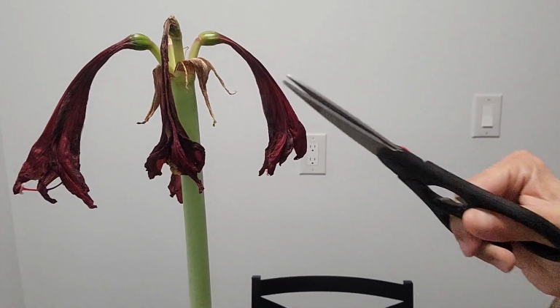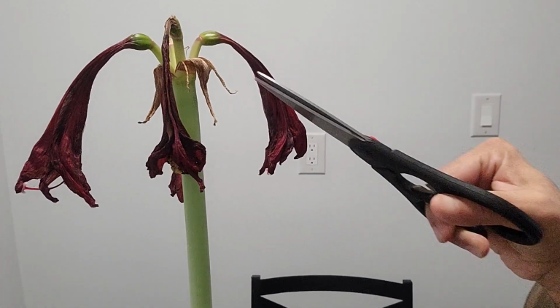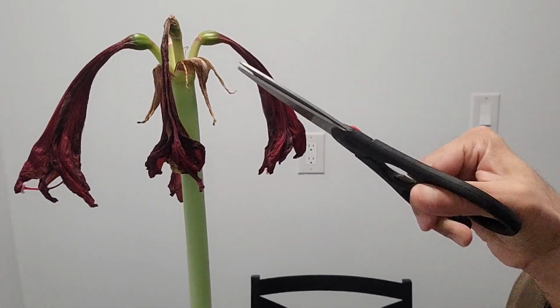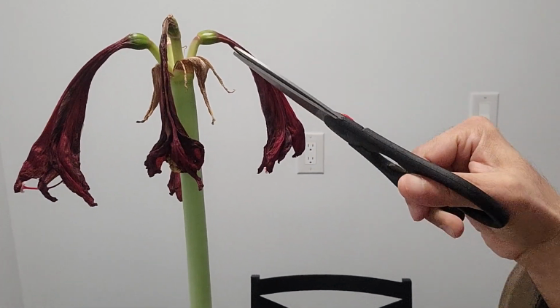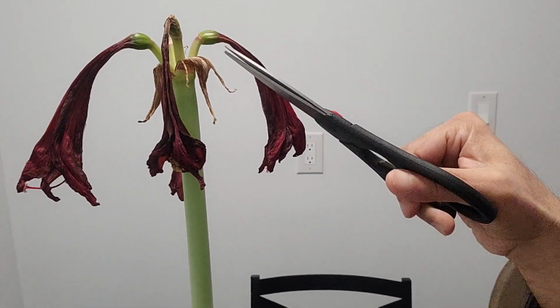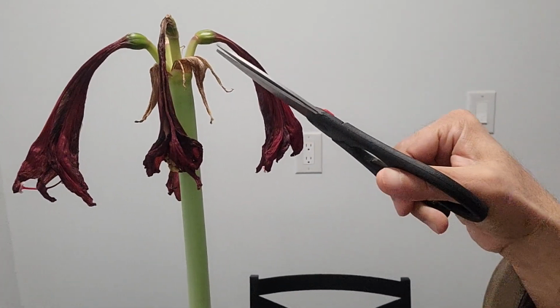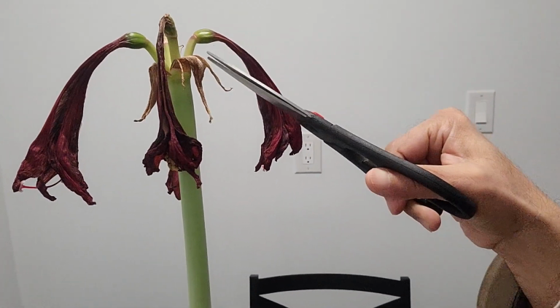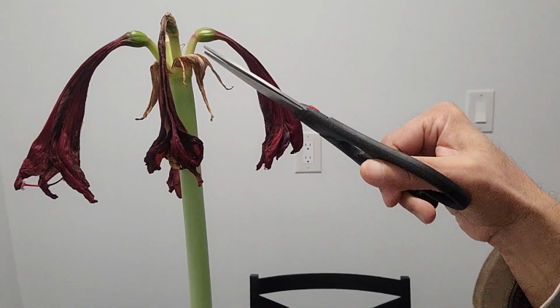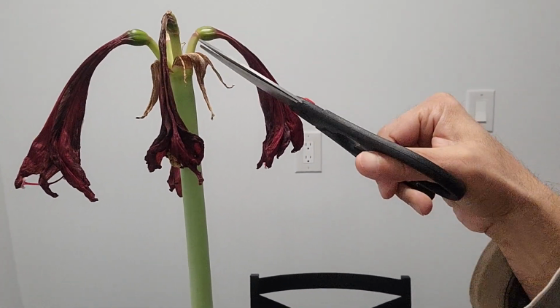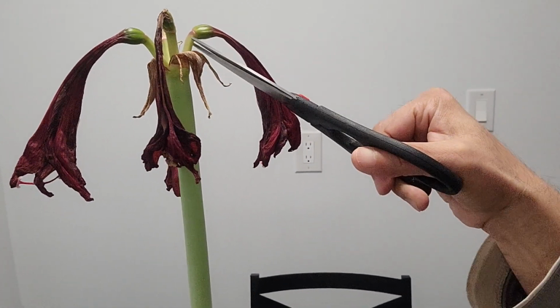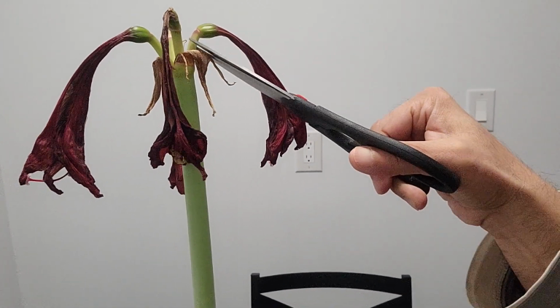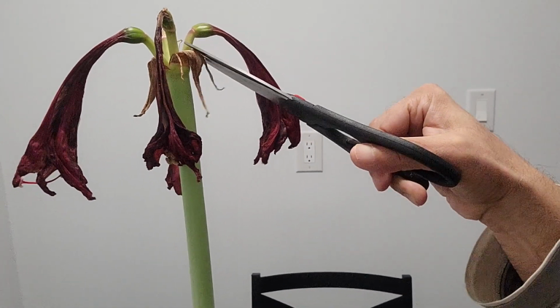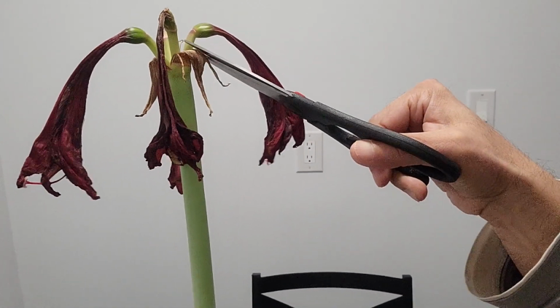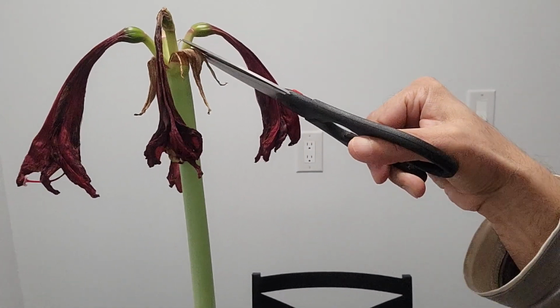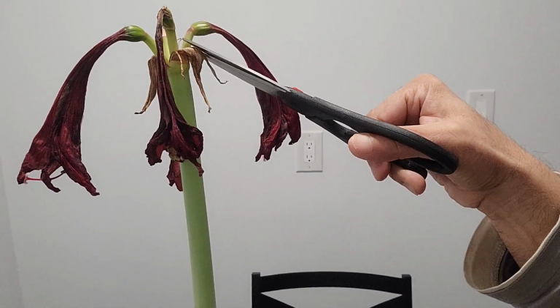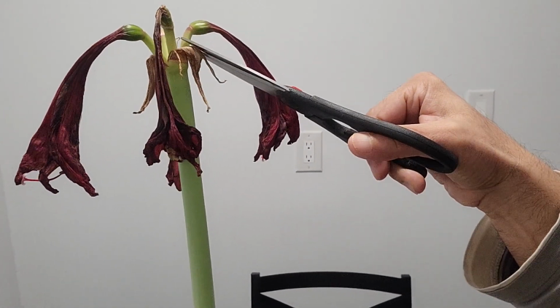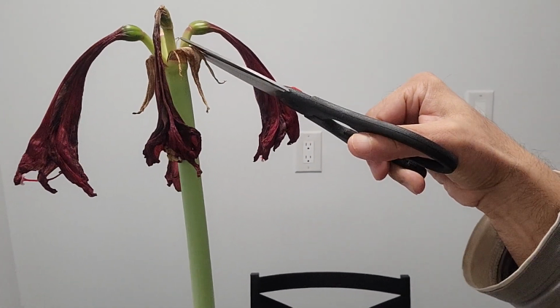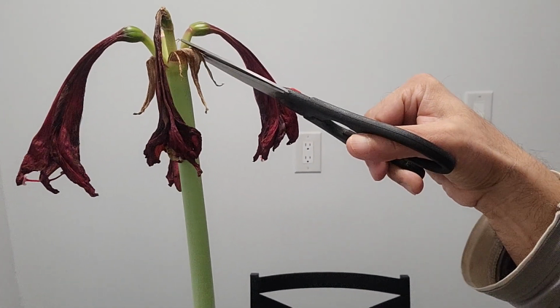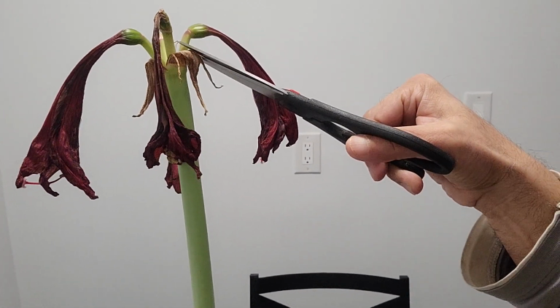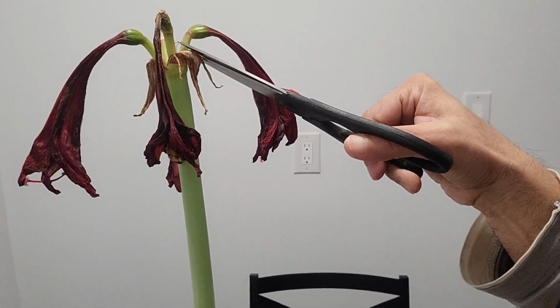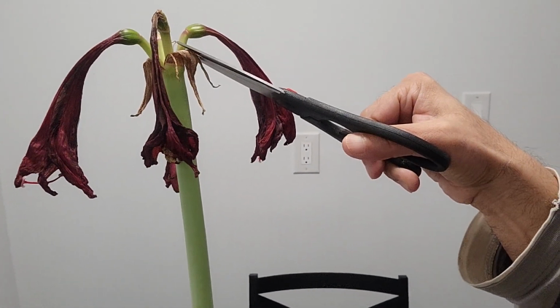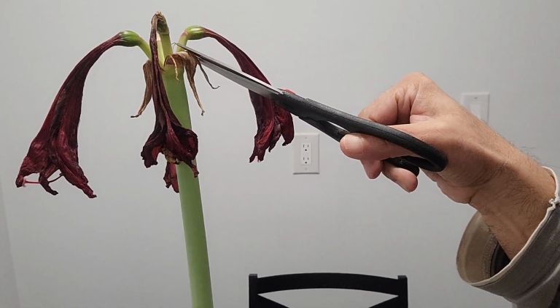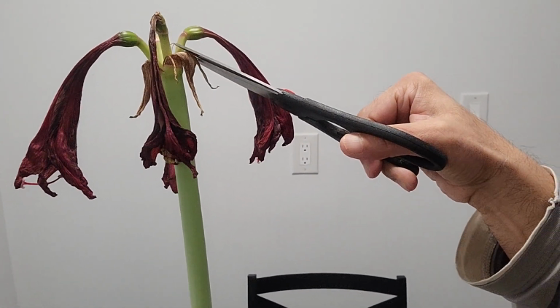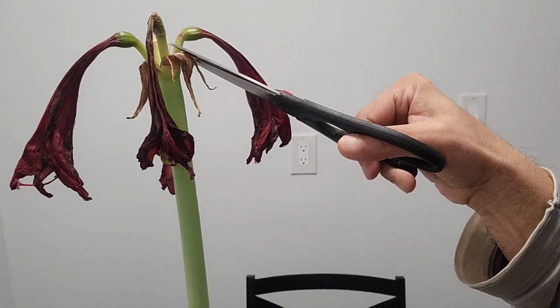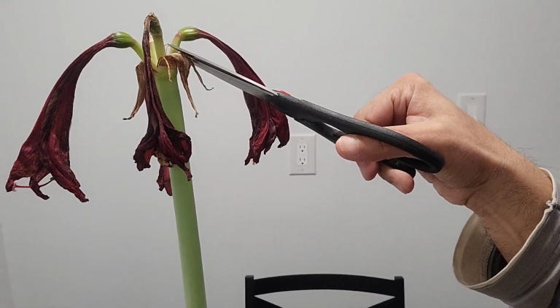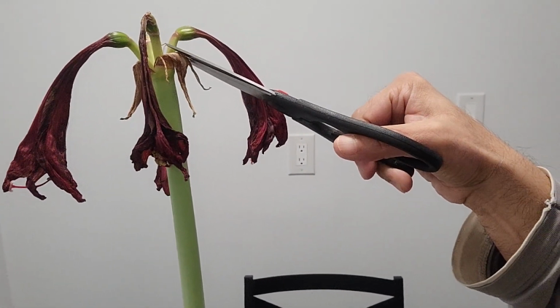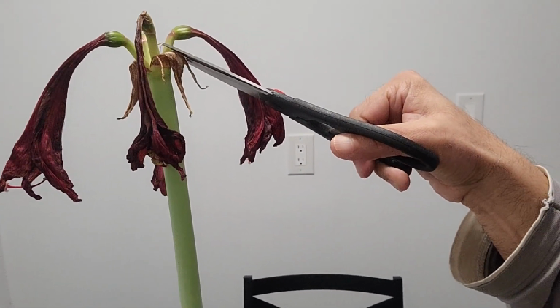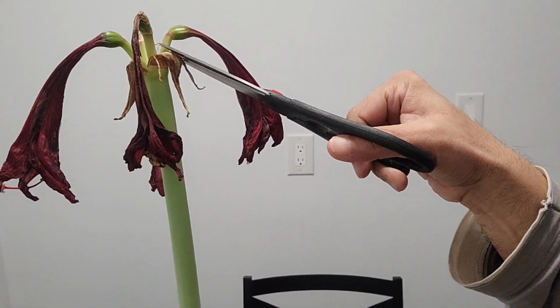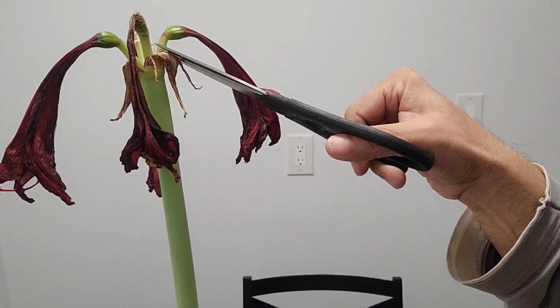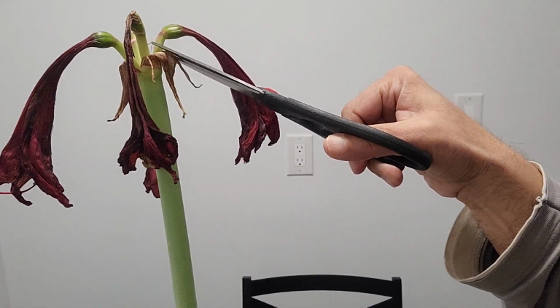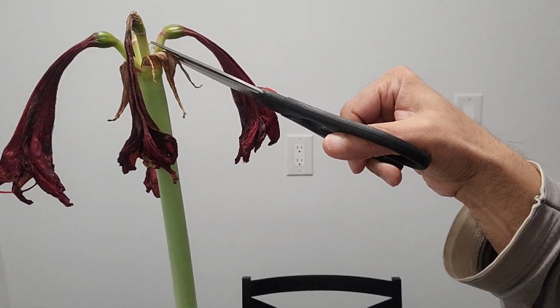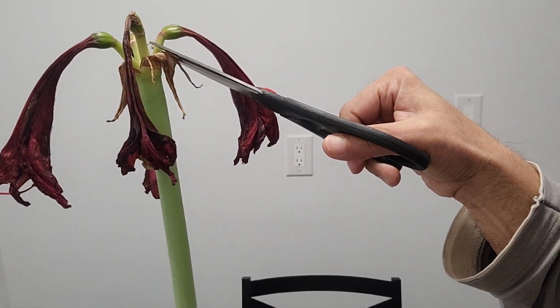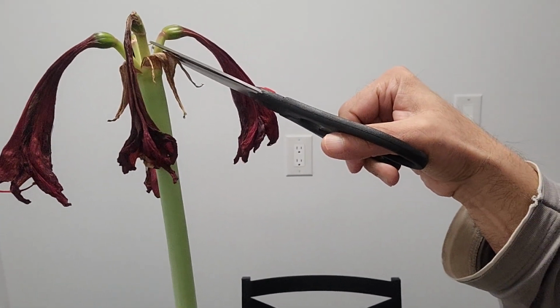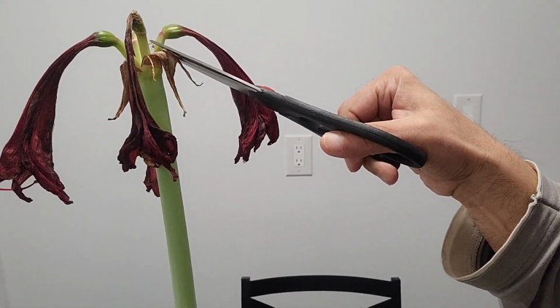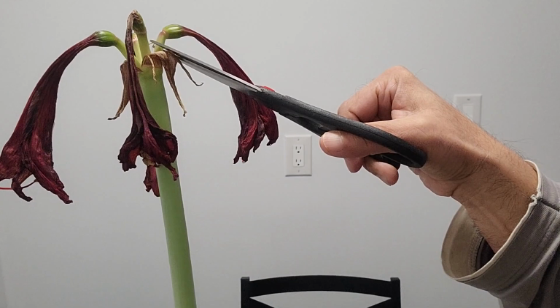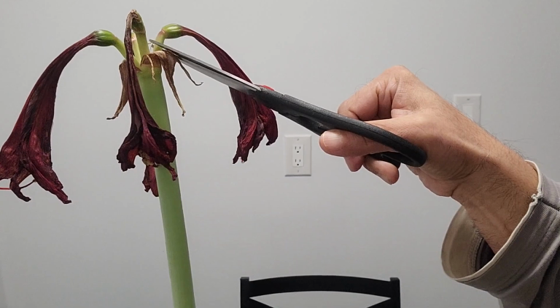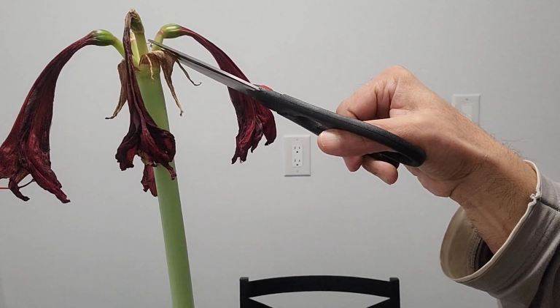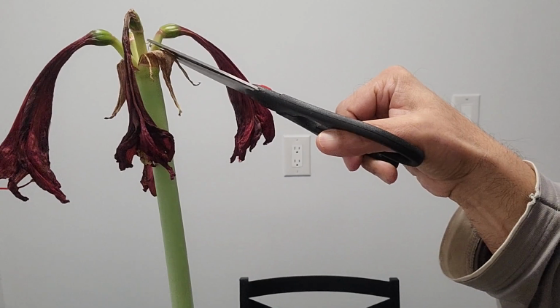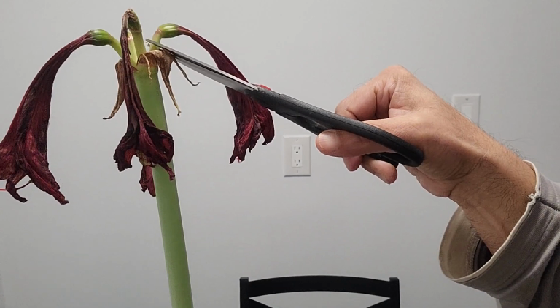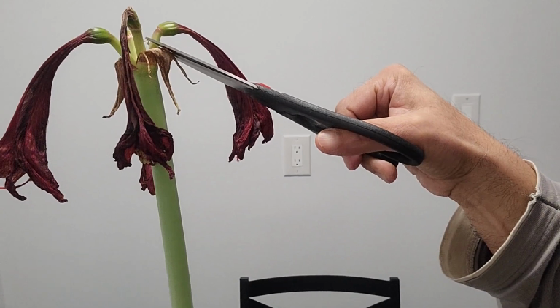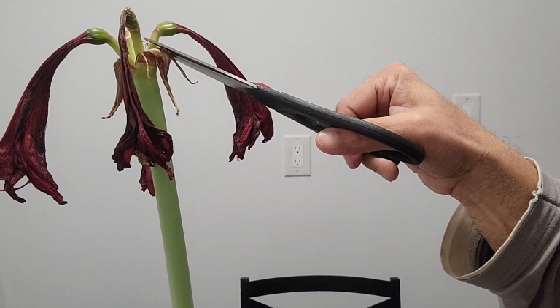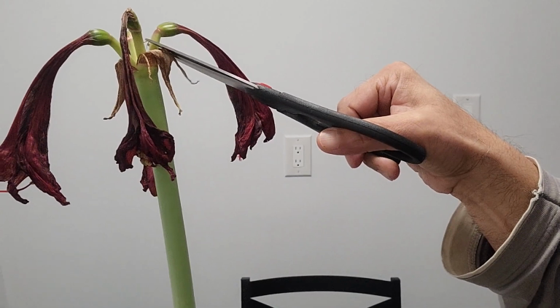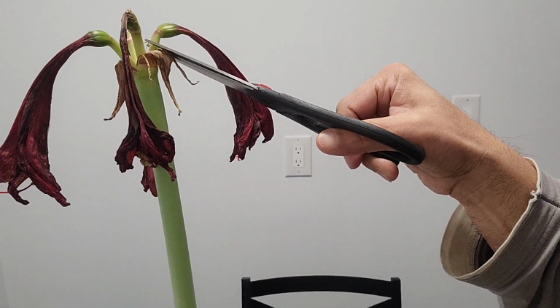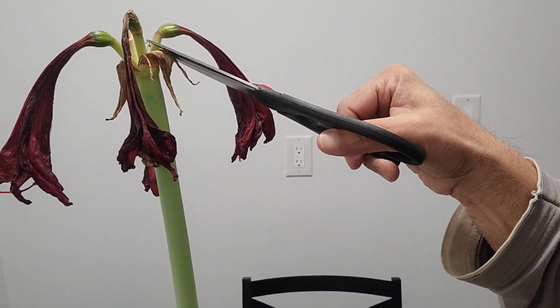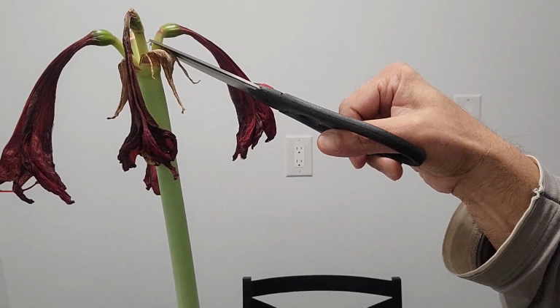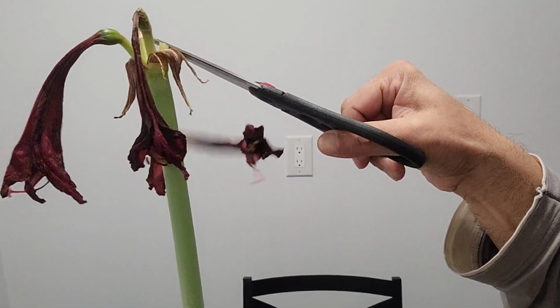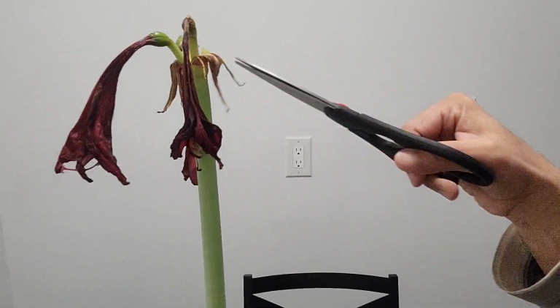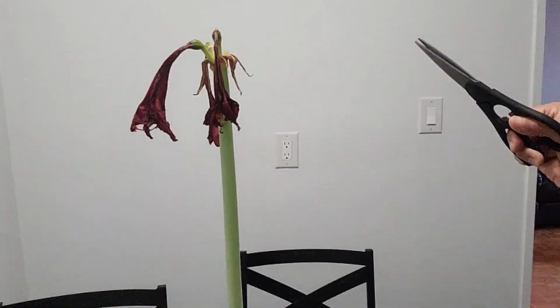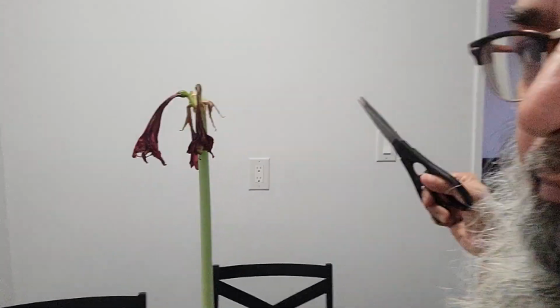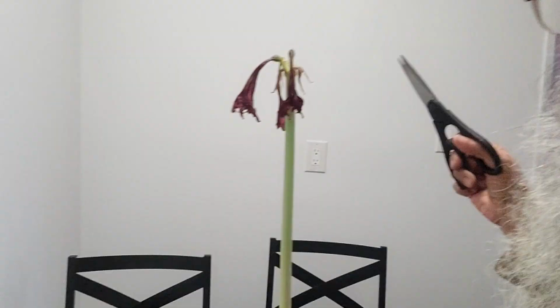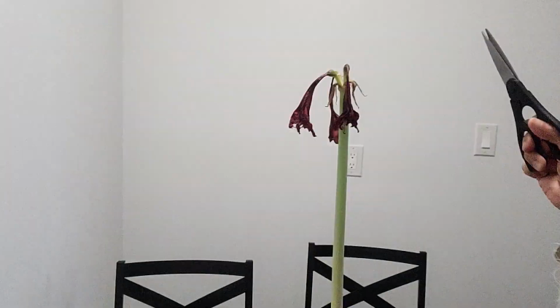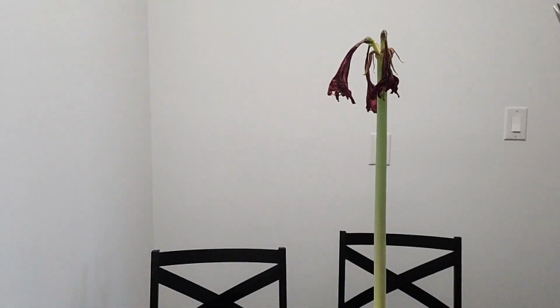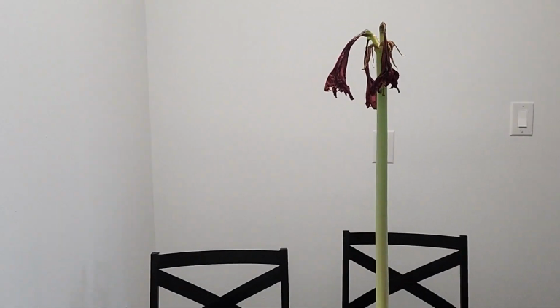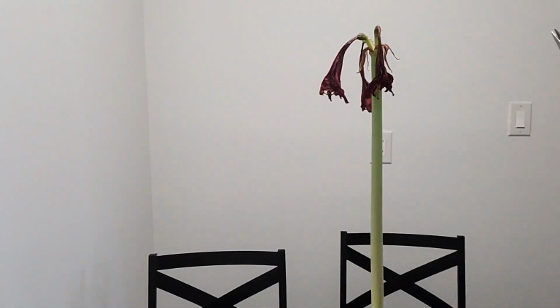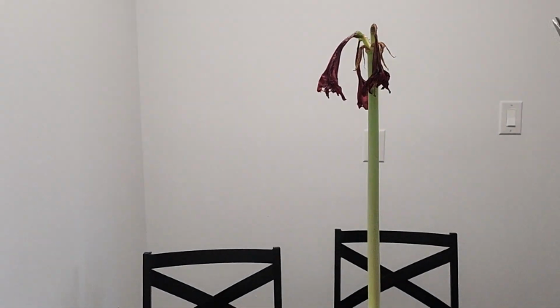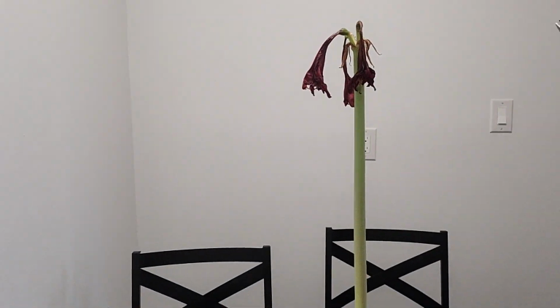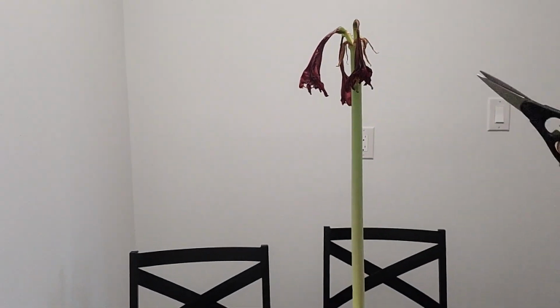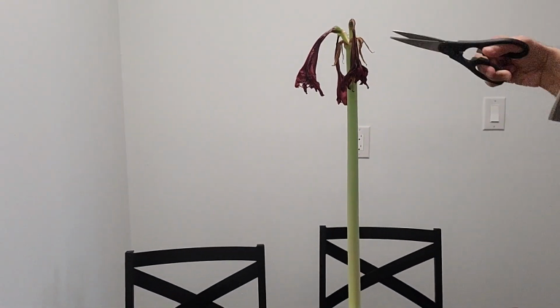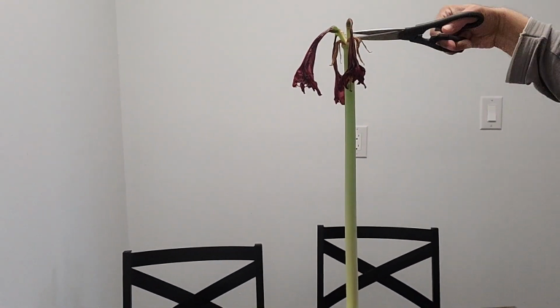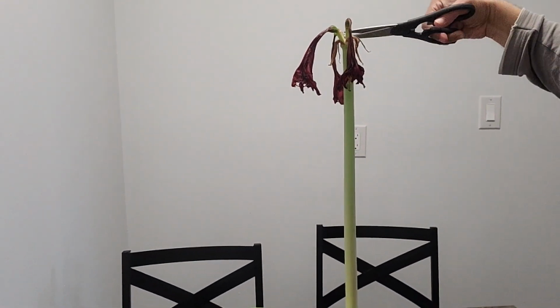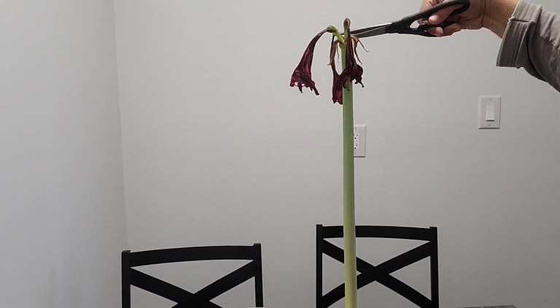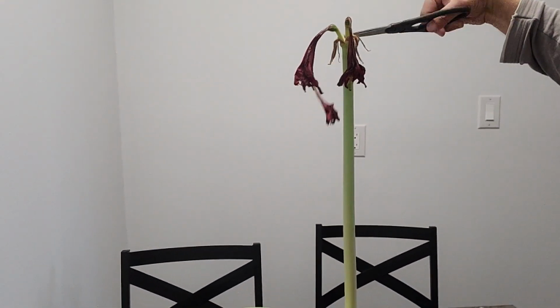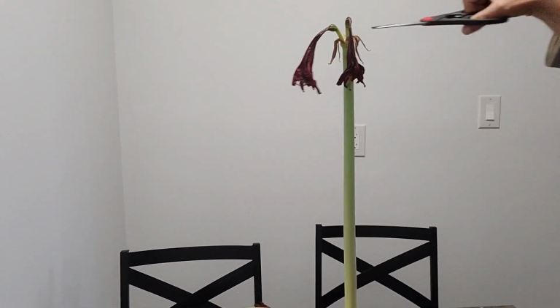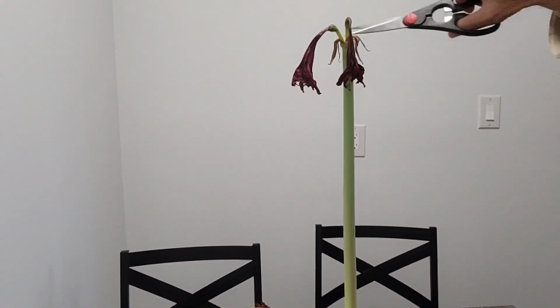After you snip the flowers, the stalk is still there. I will come back to it in a bit.